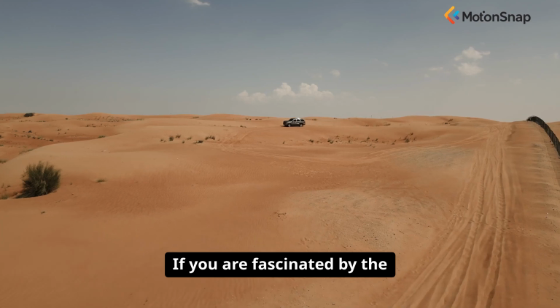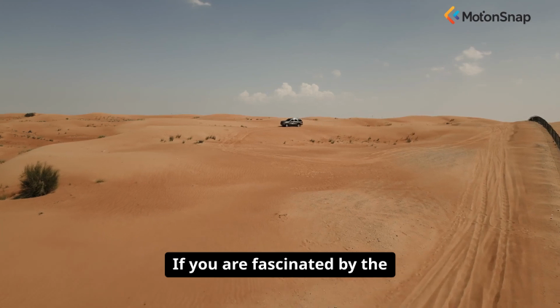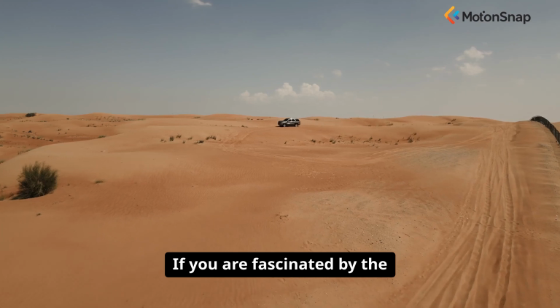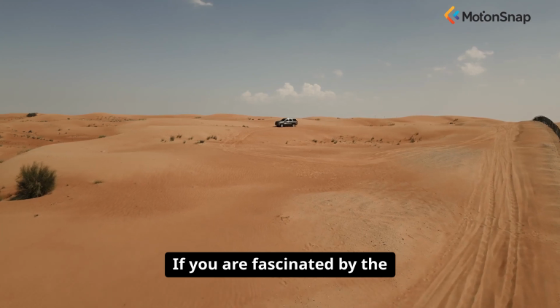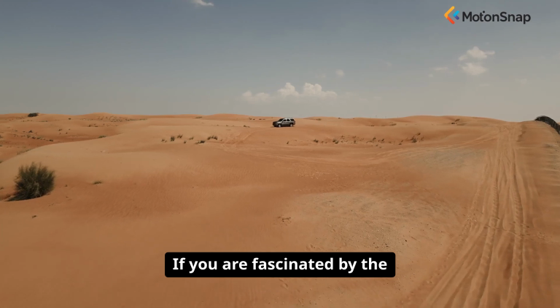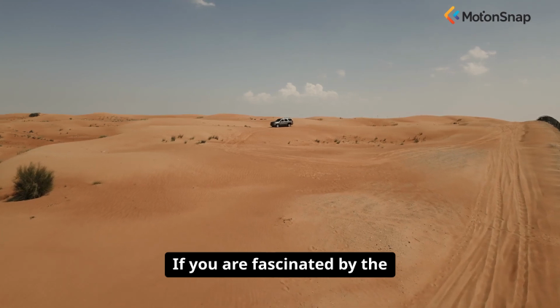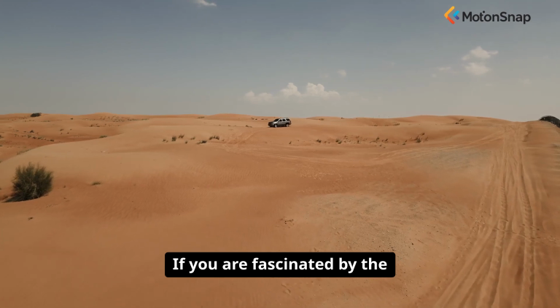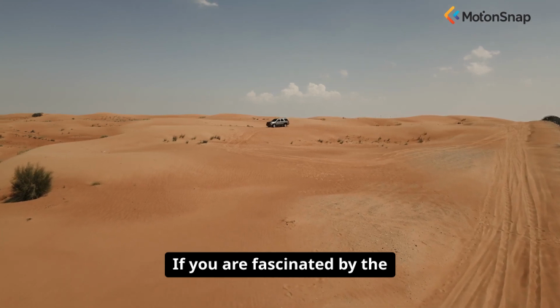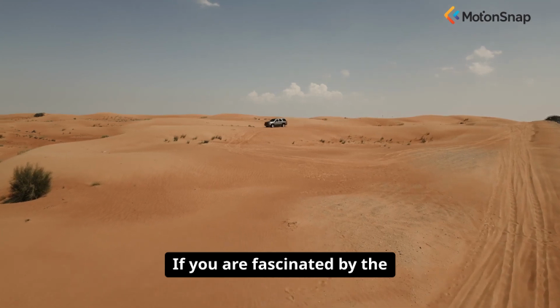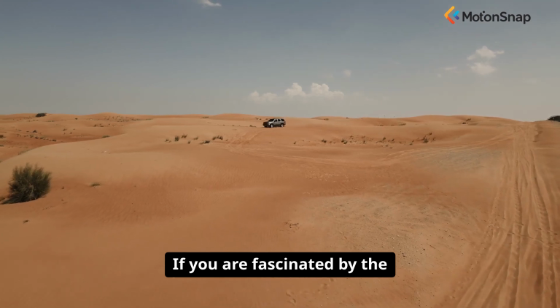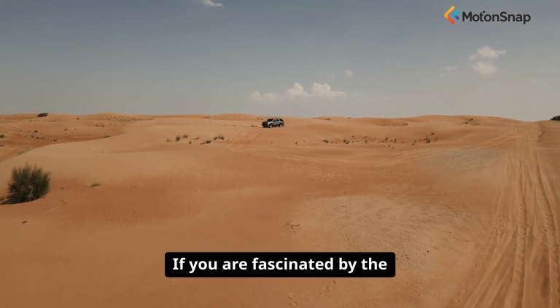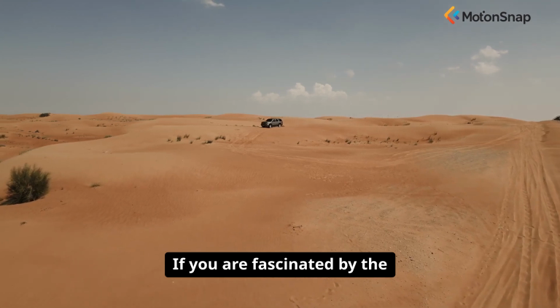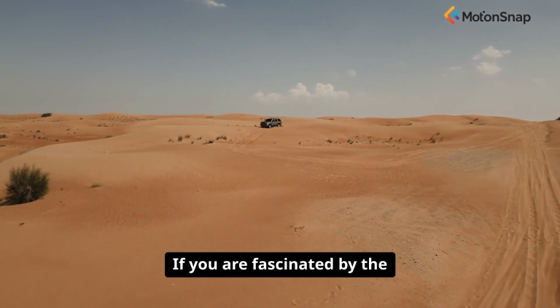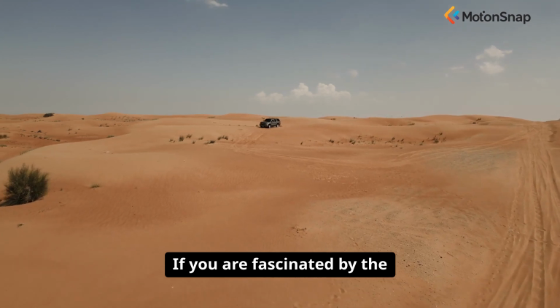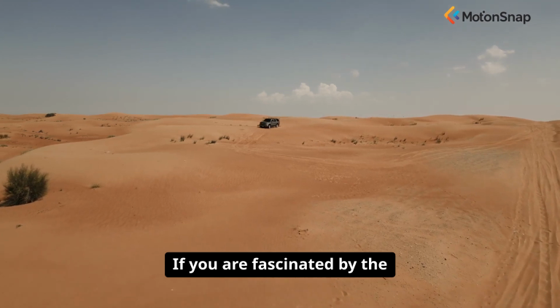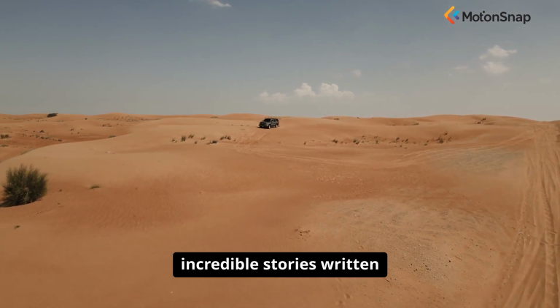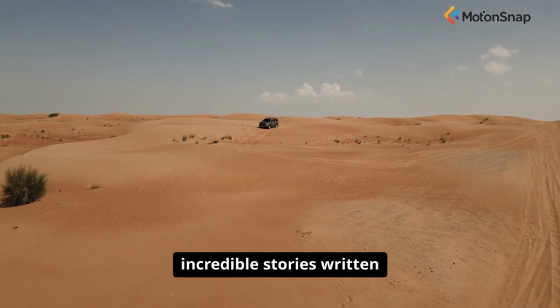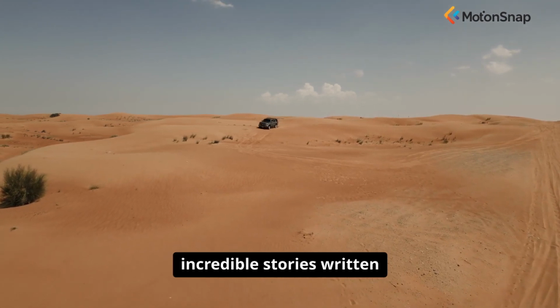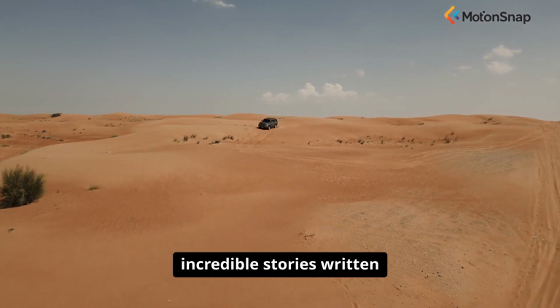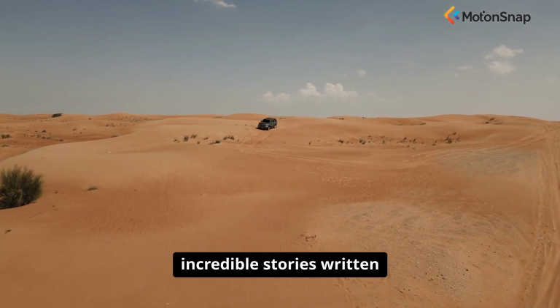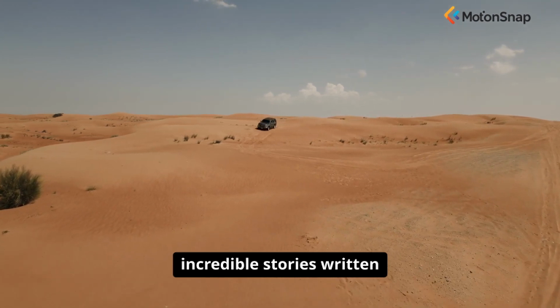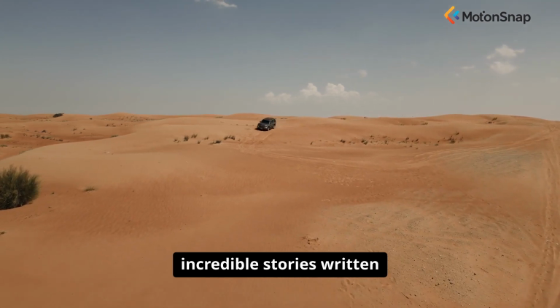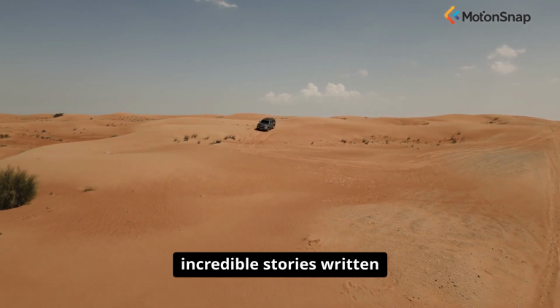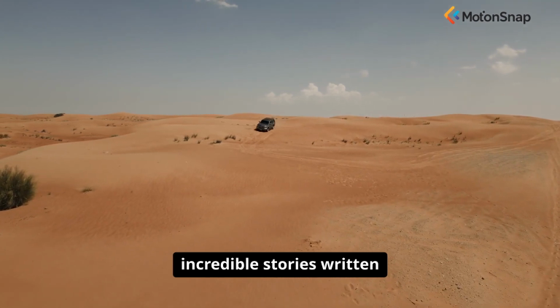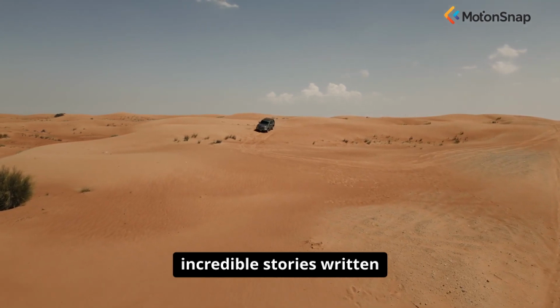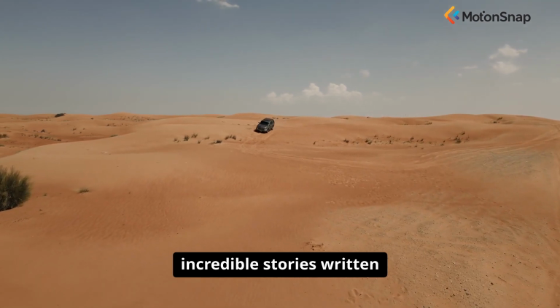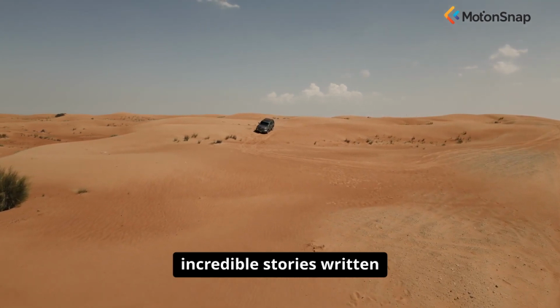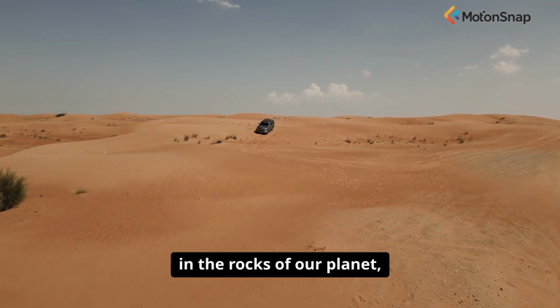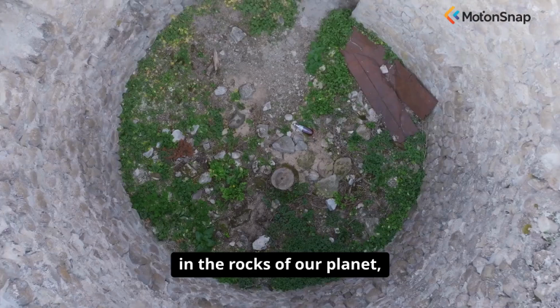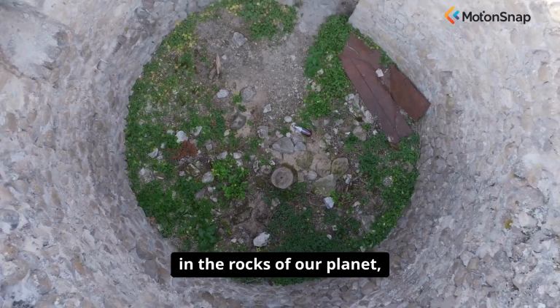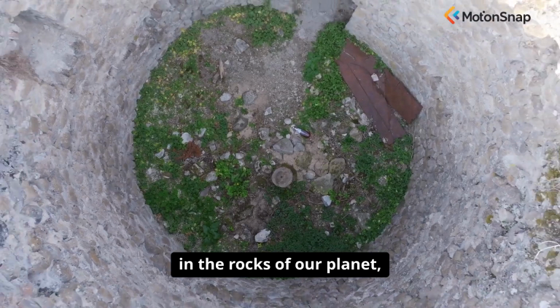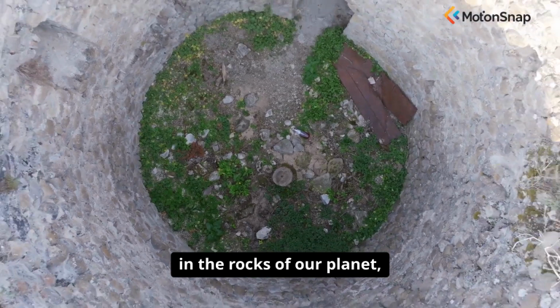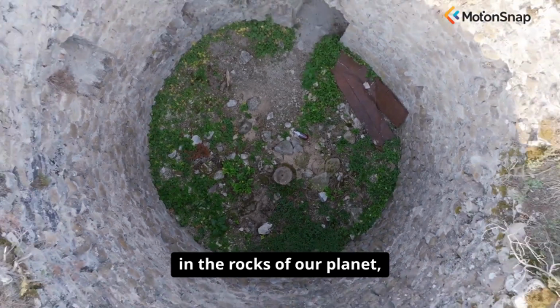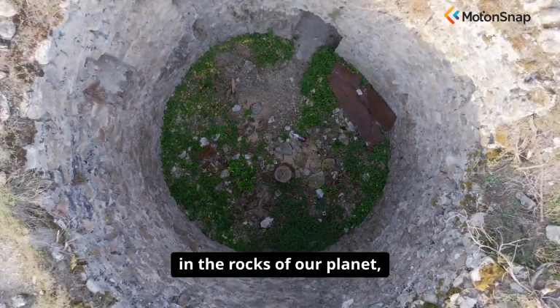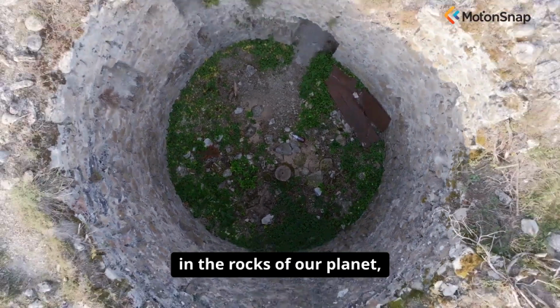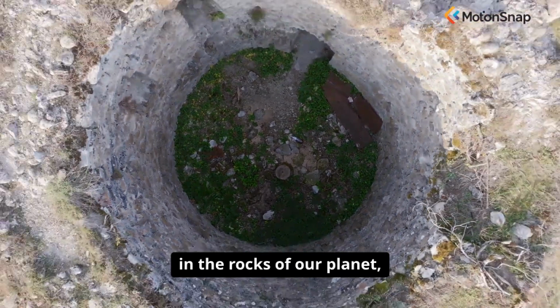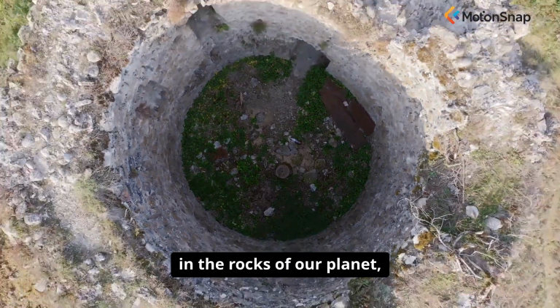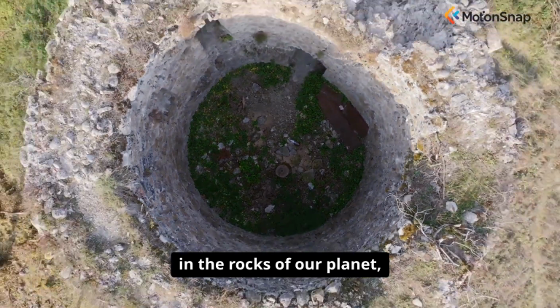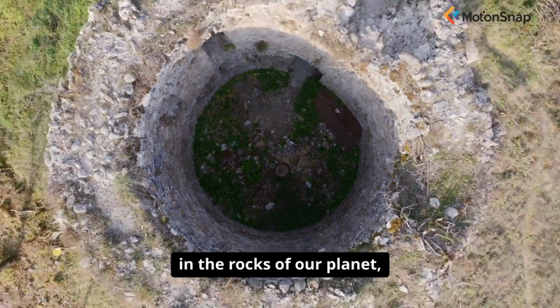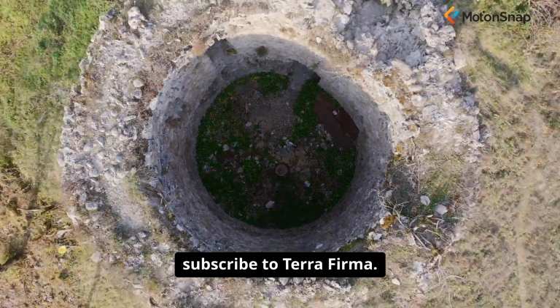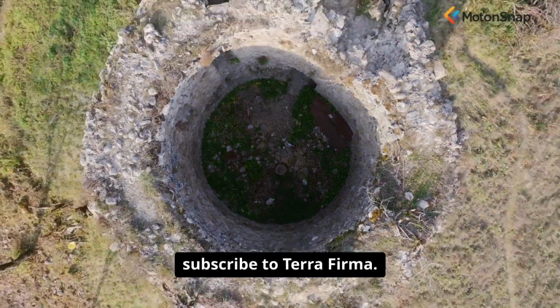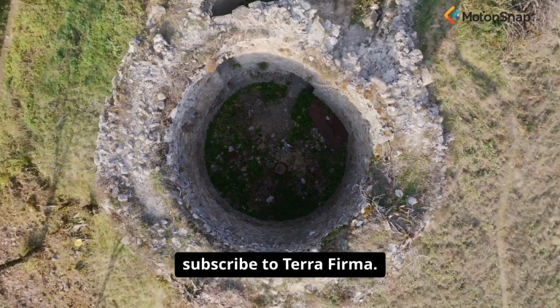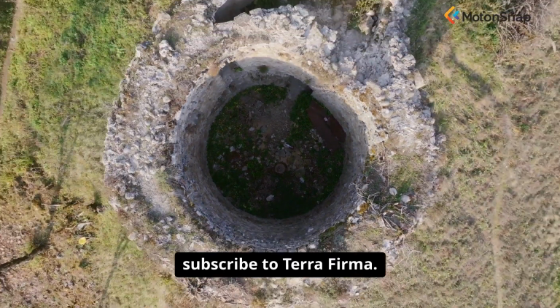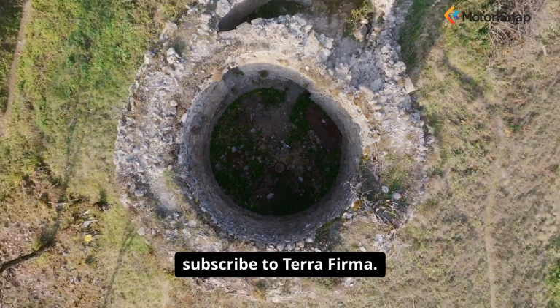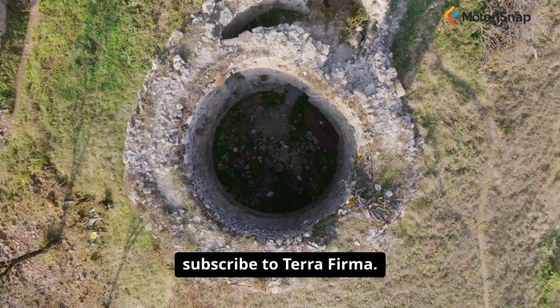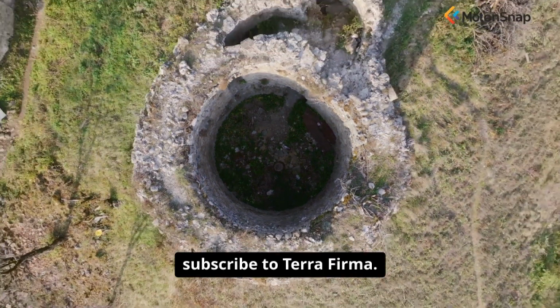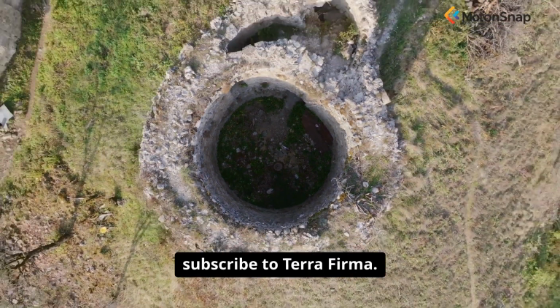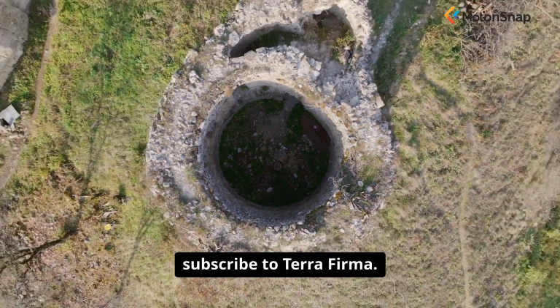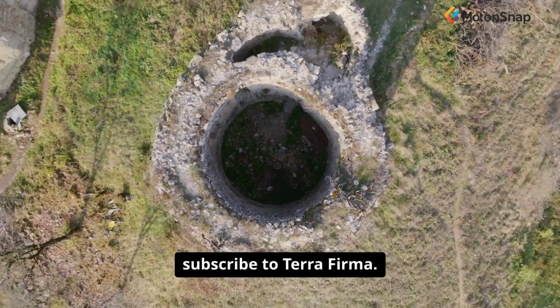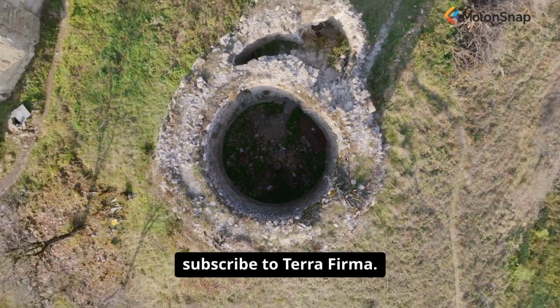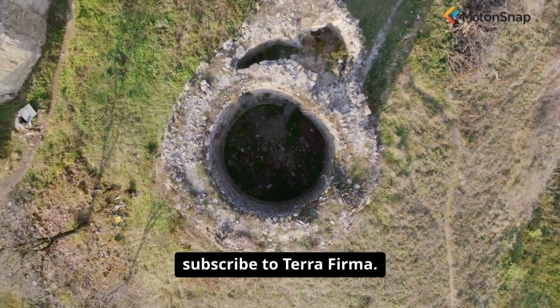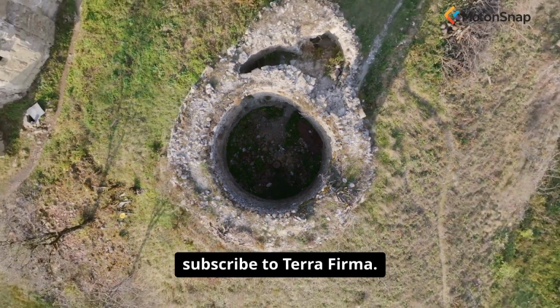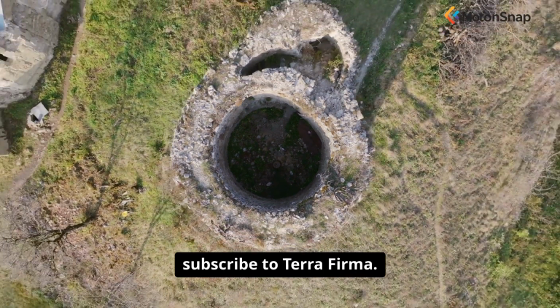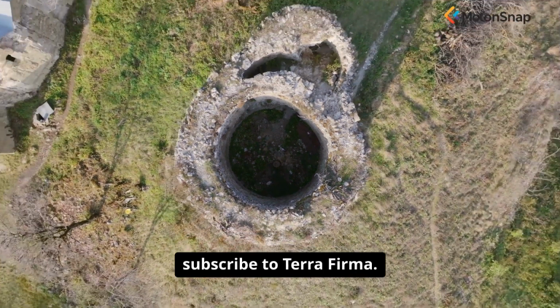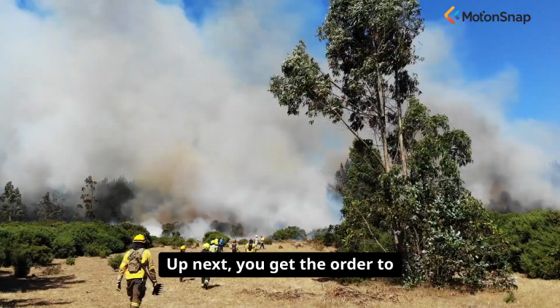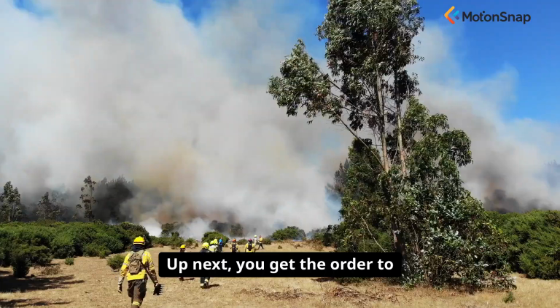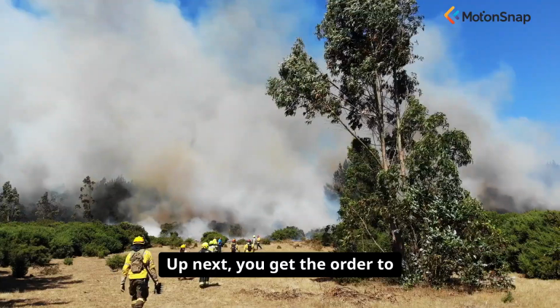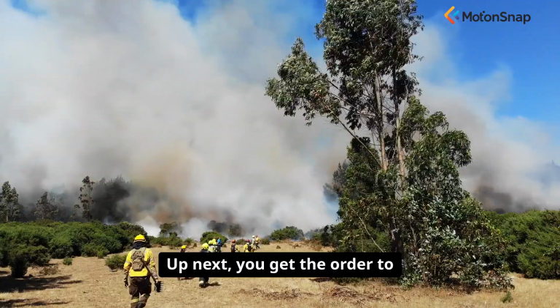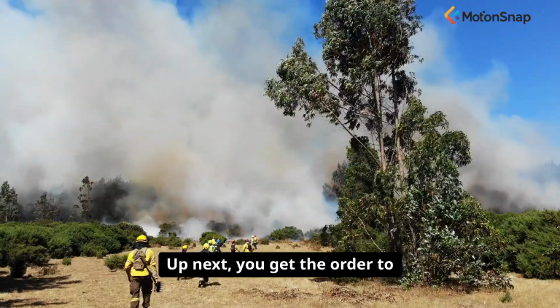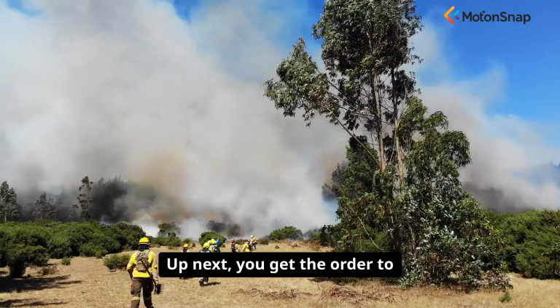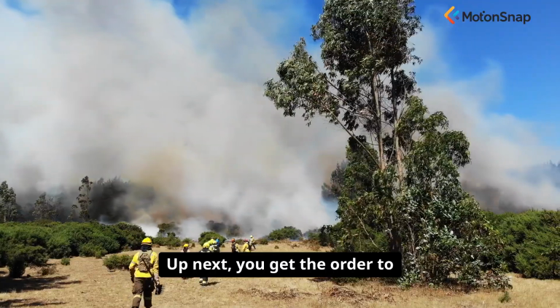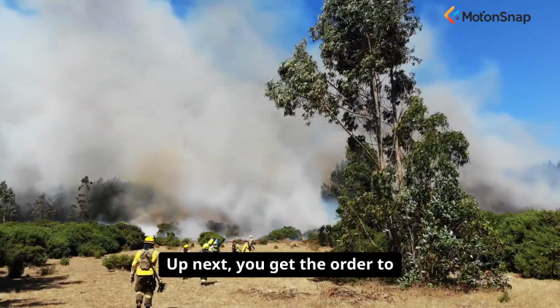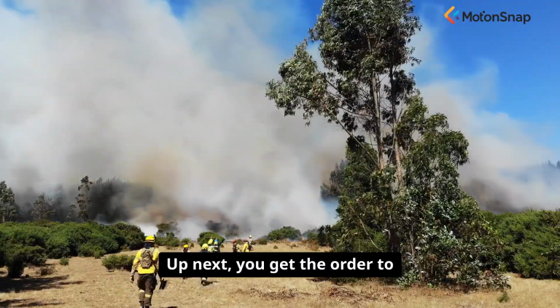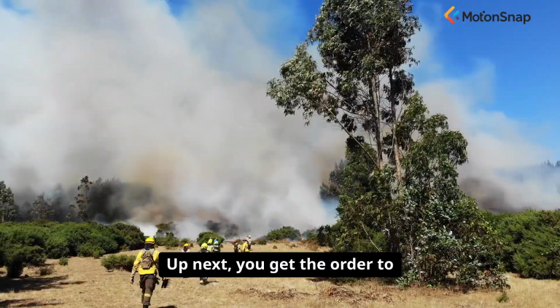If you are fascinated by the incredible stories written in the rocks of our planet, subscribe to Terra Firma.